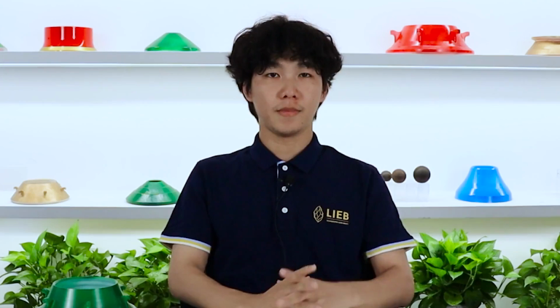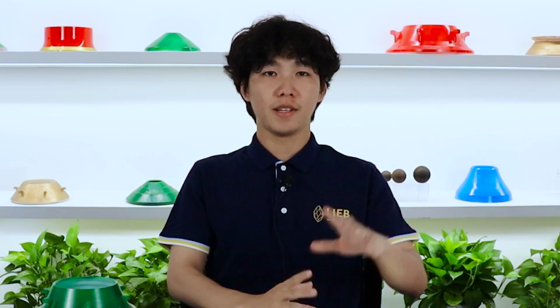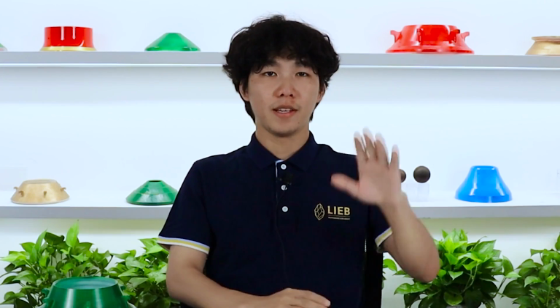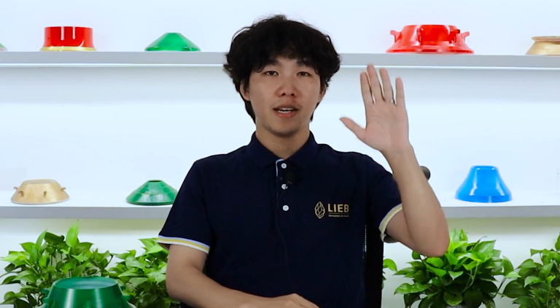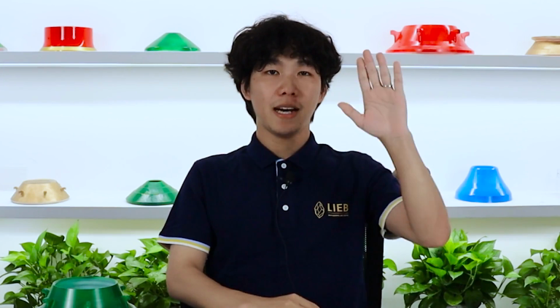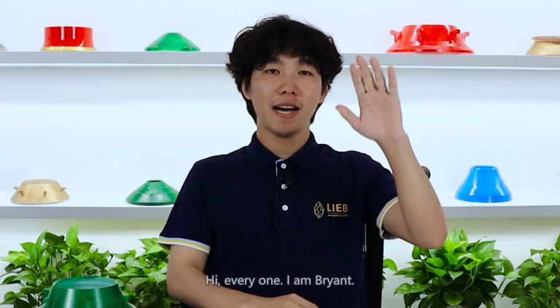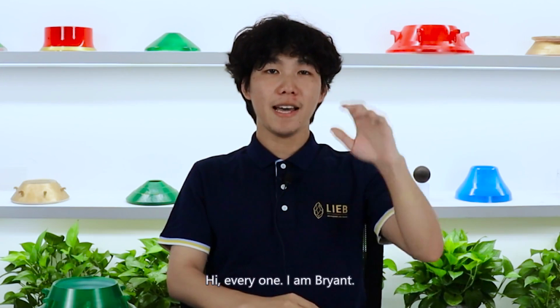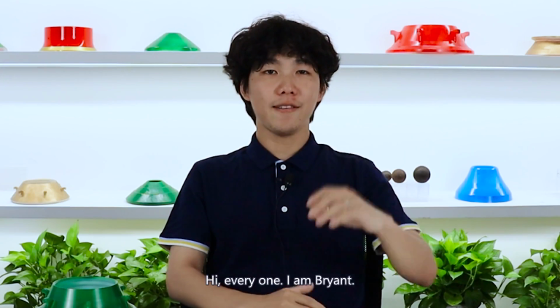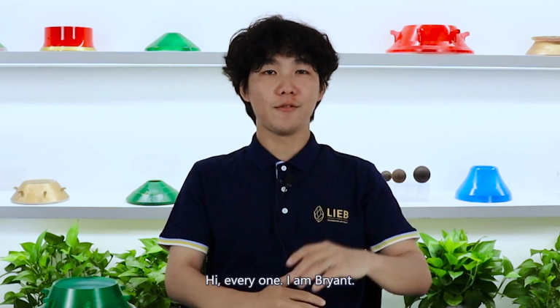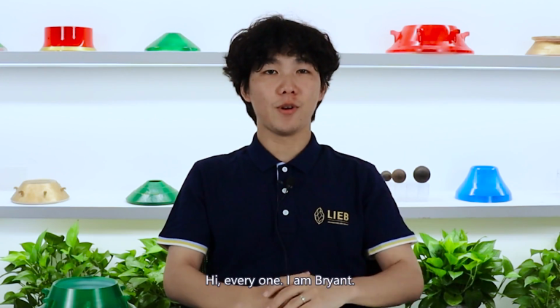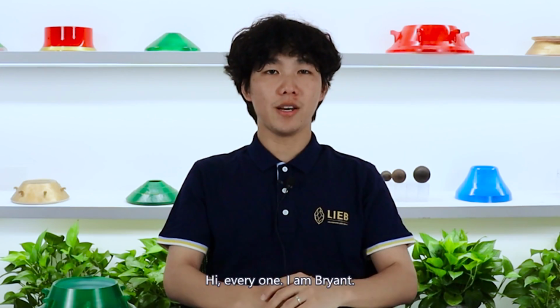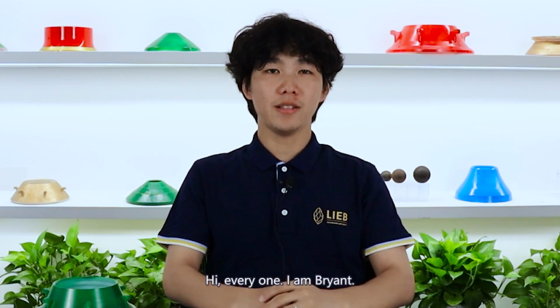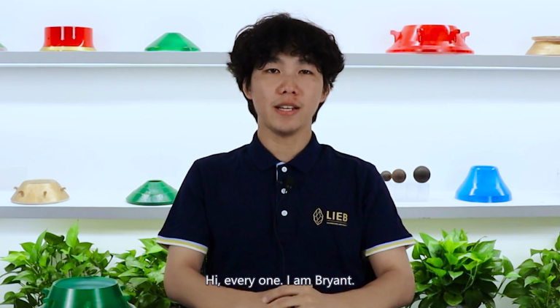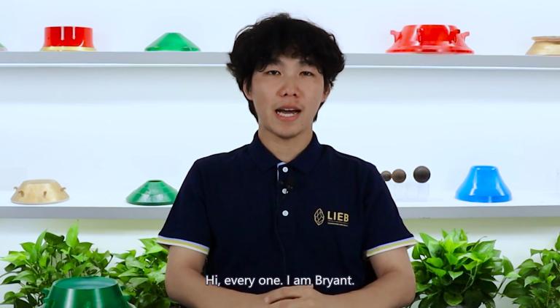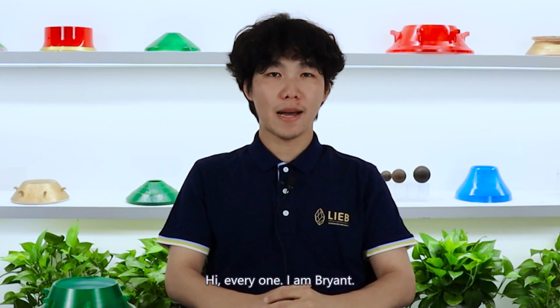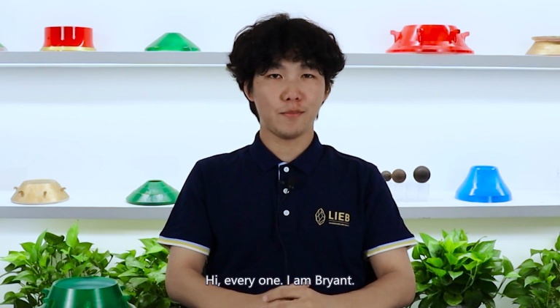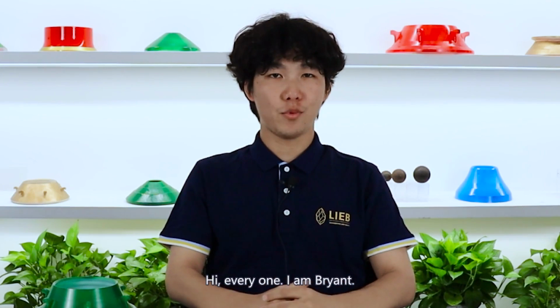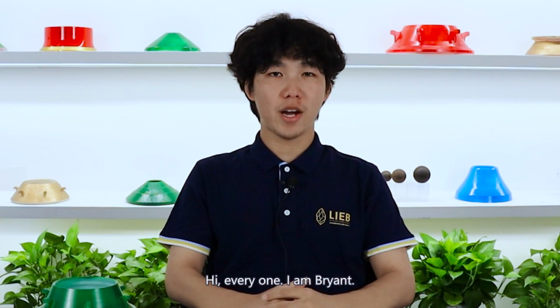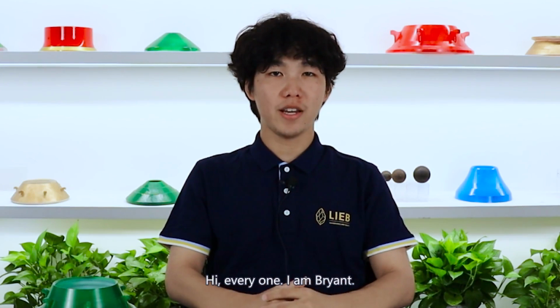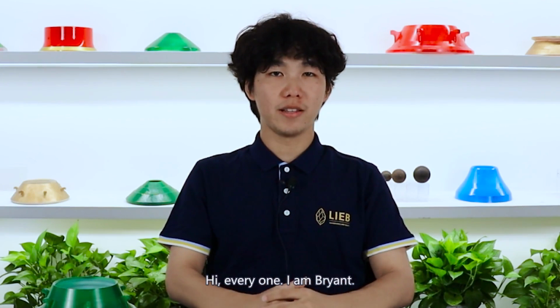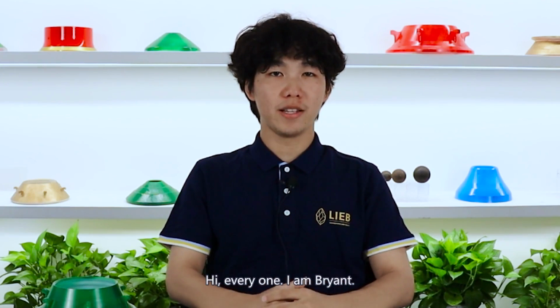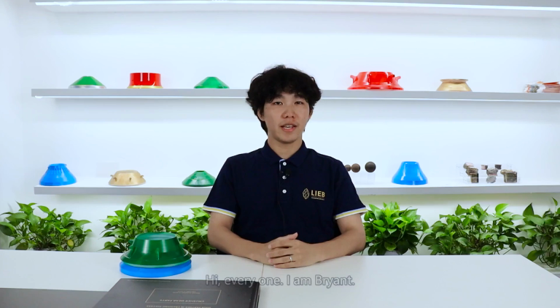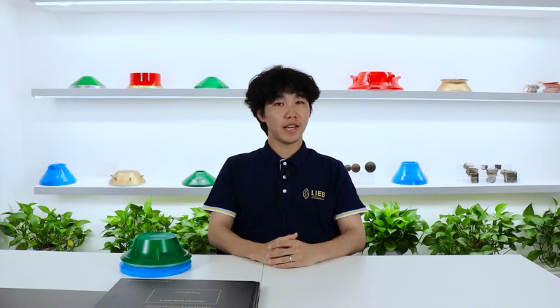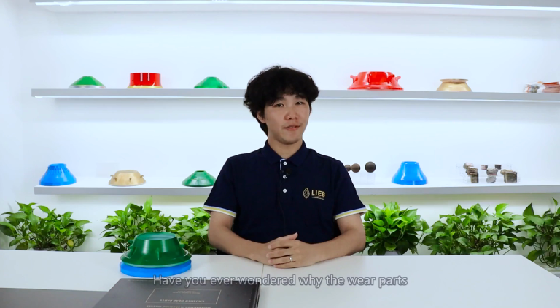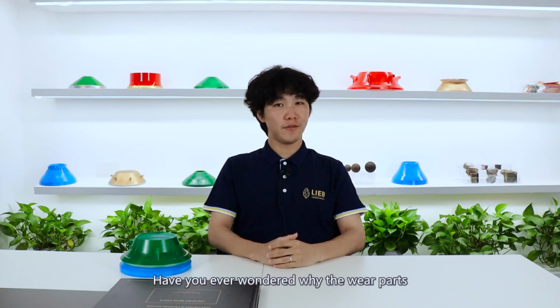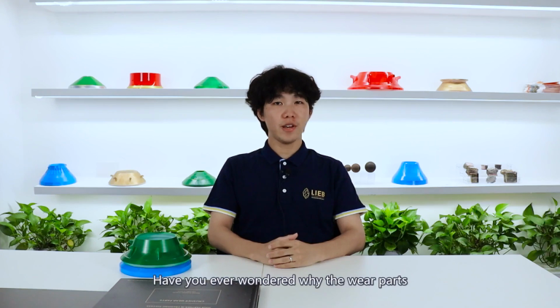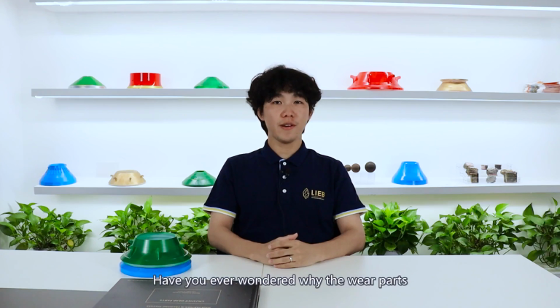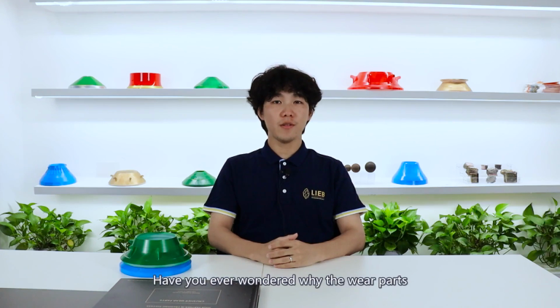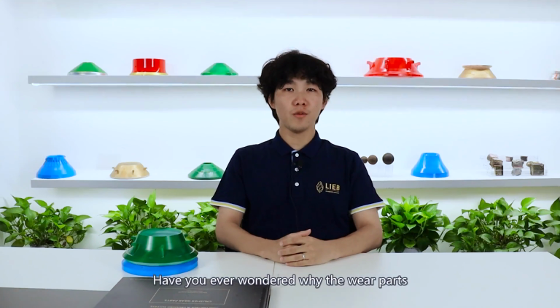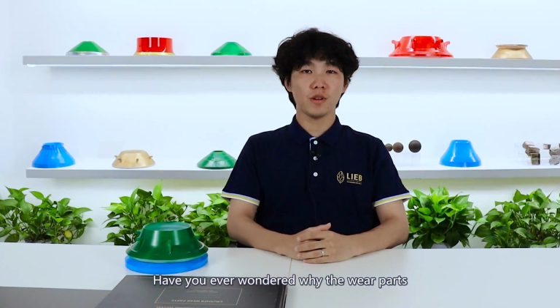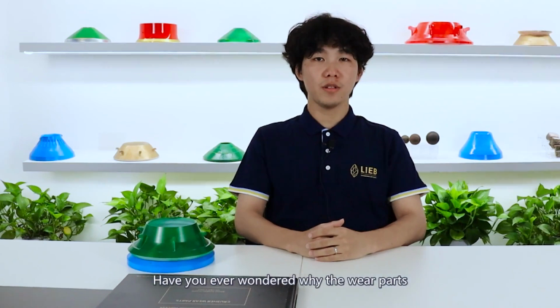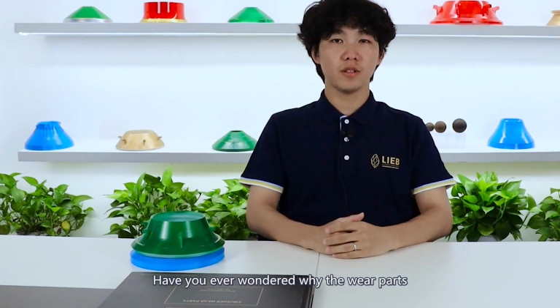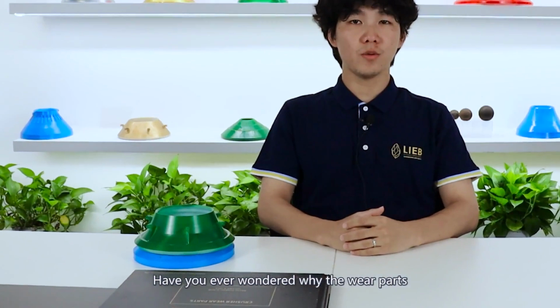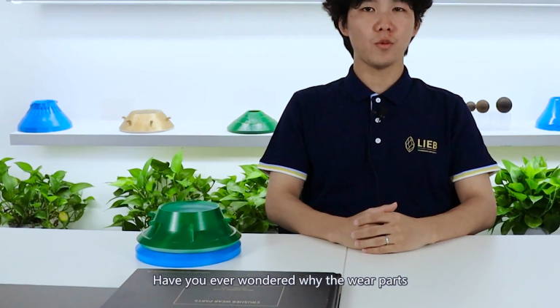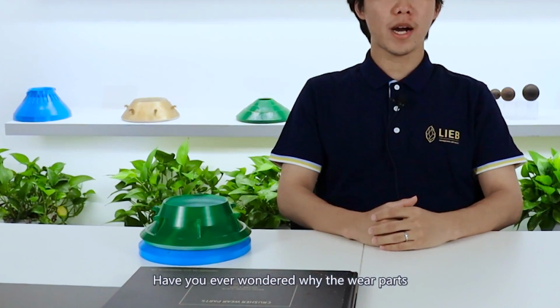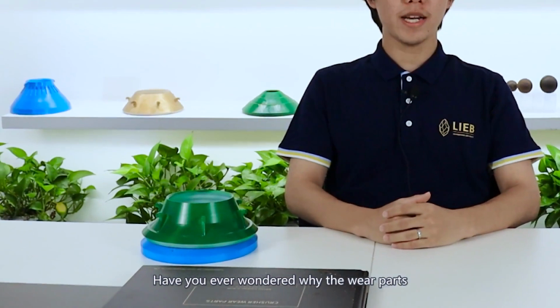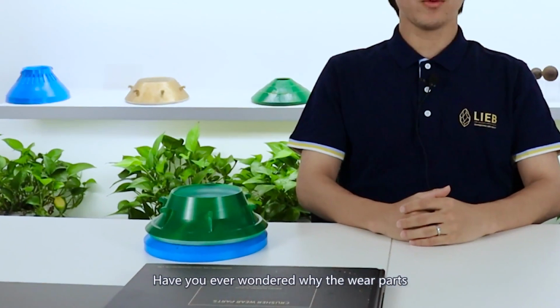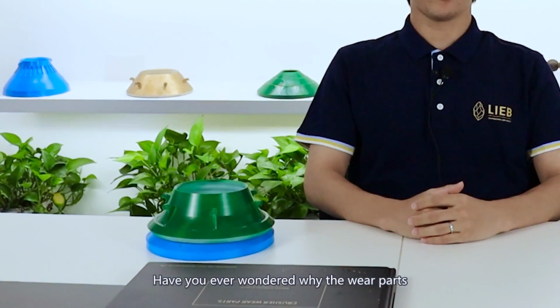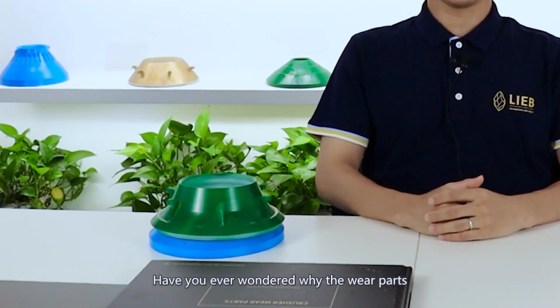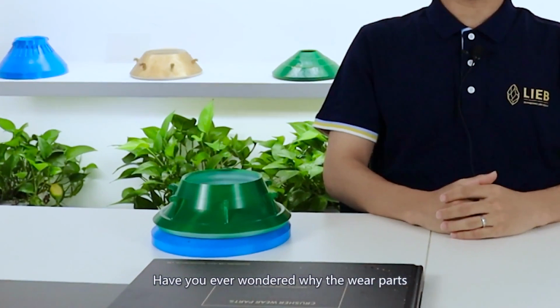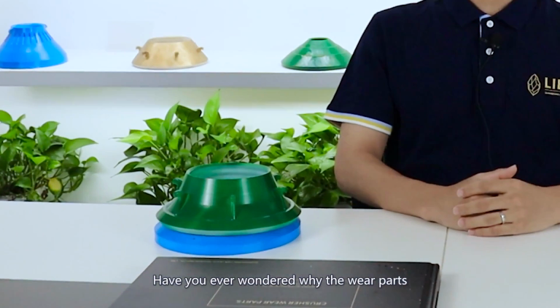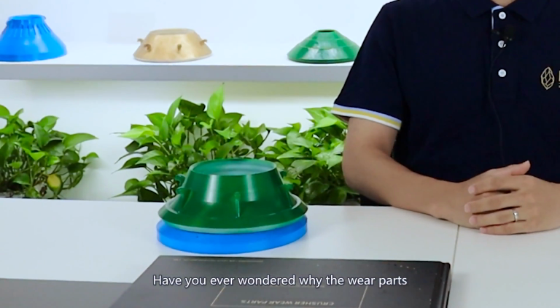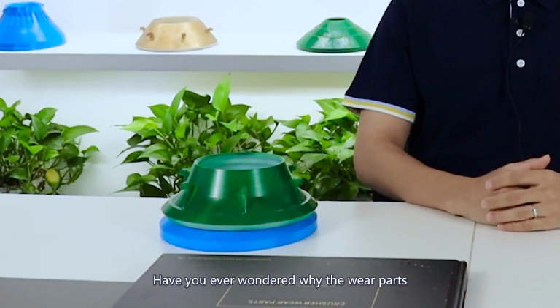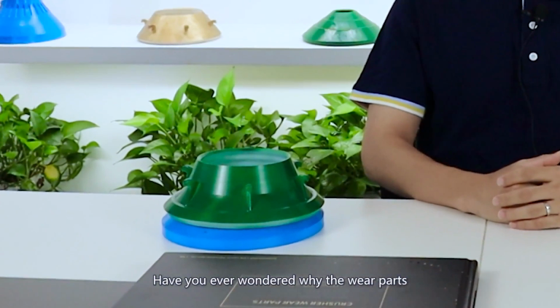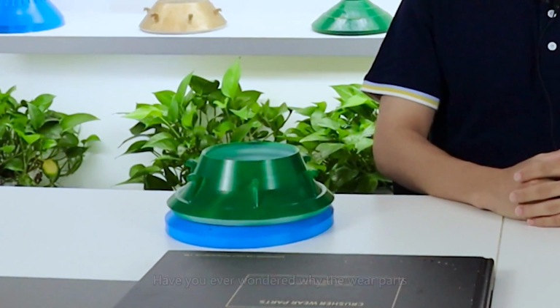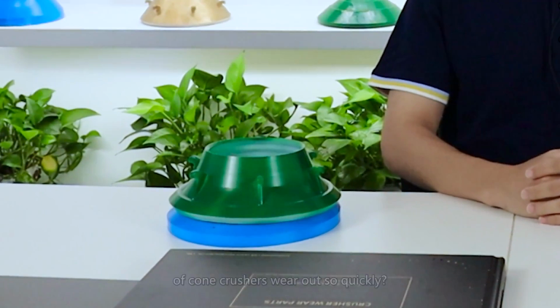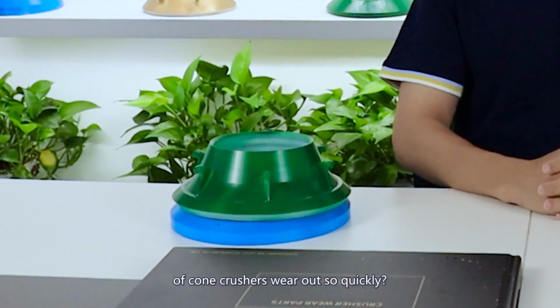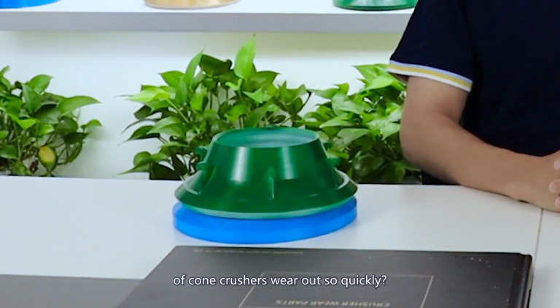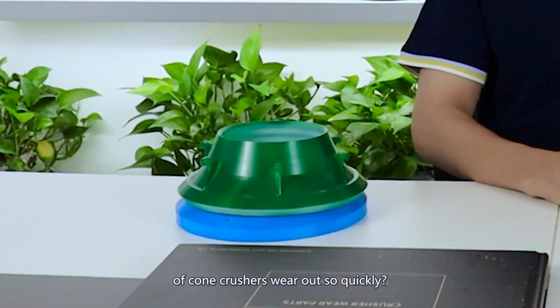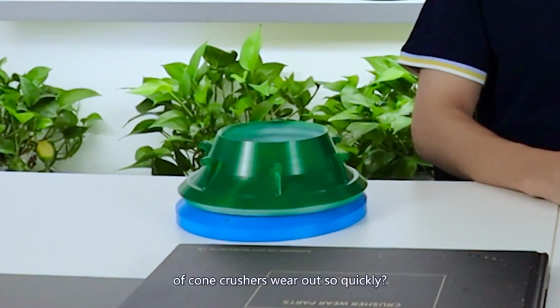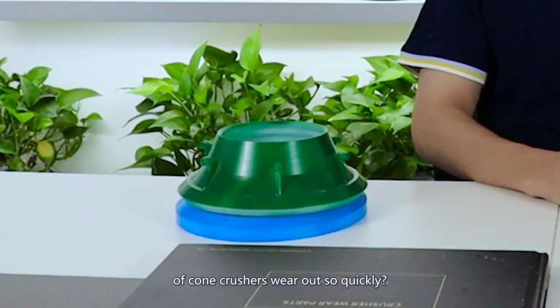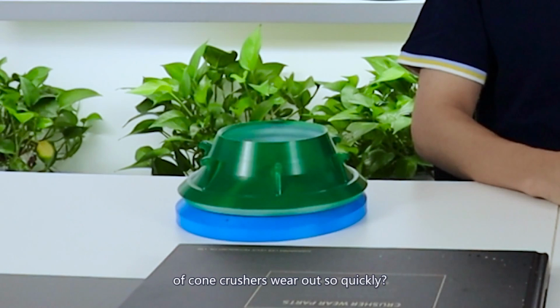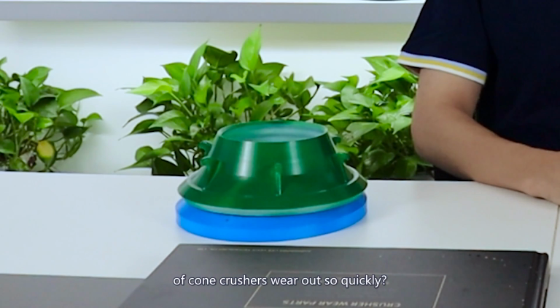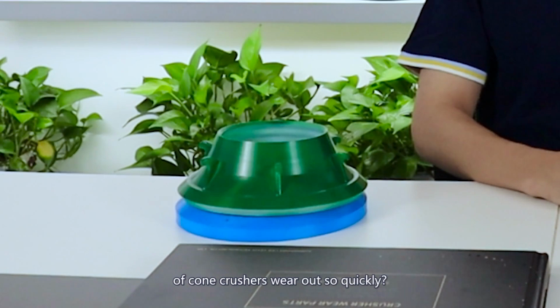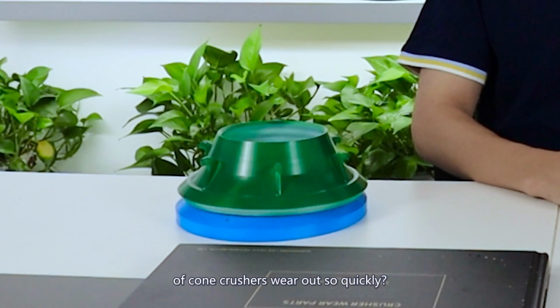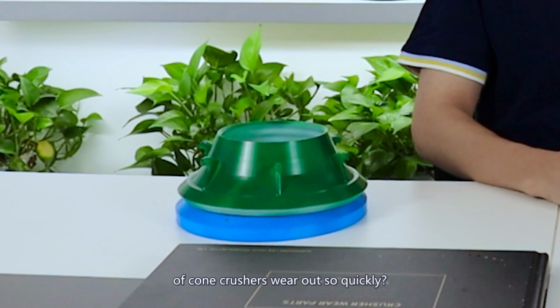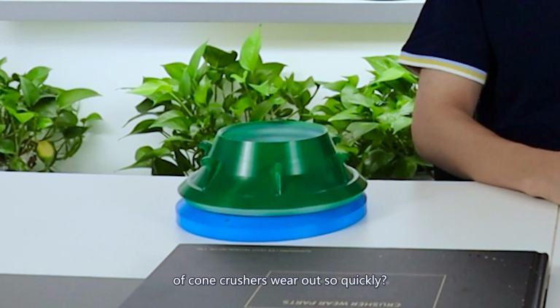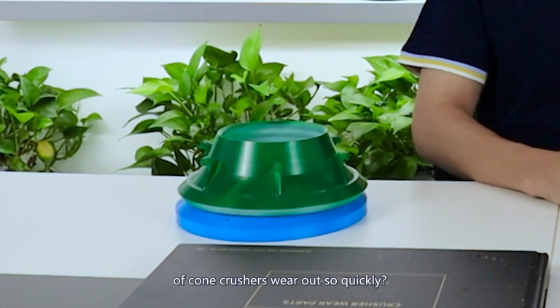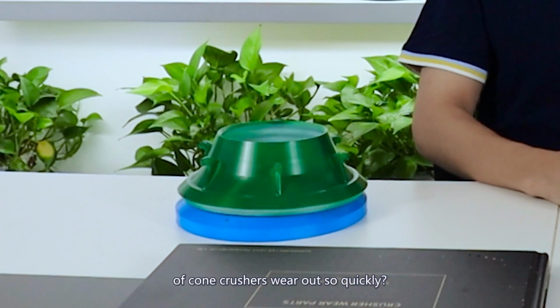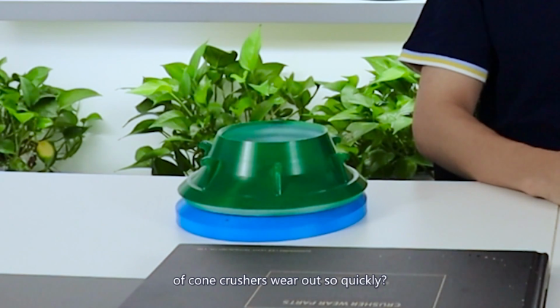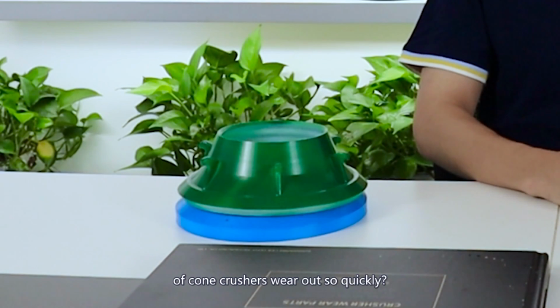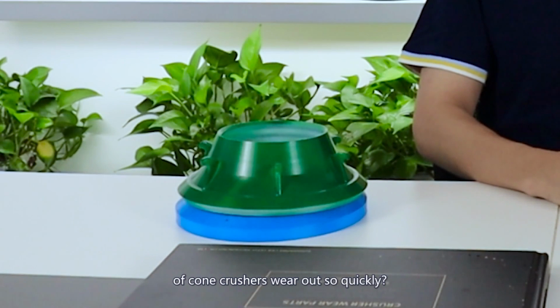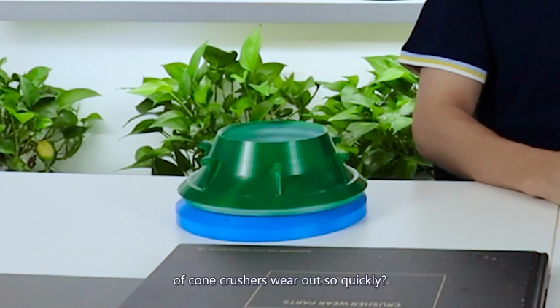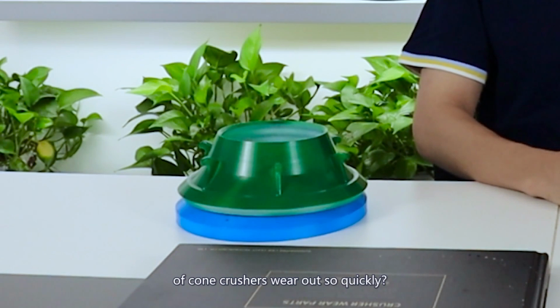Hi everyone, I'm Brian. Have you ever wondered why the wear parts of cone crushers wear out so quickly?